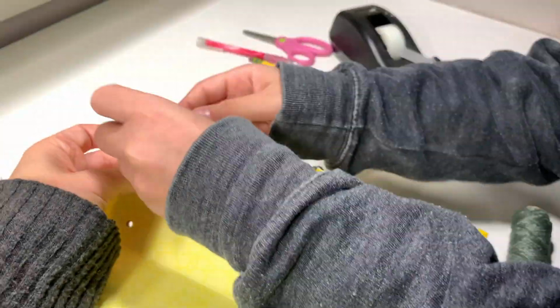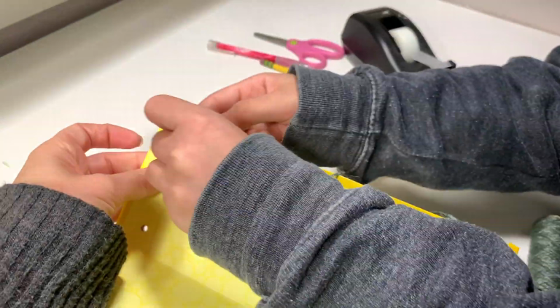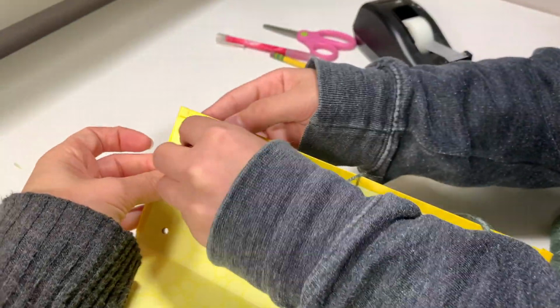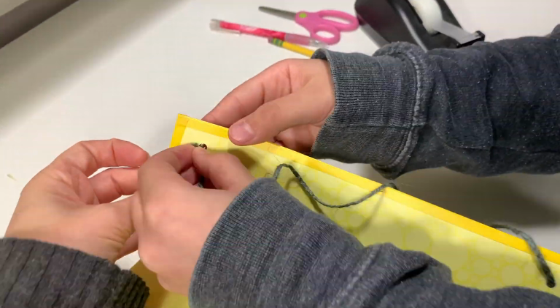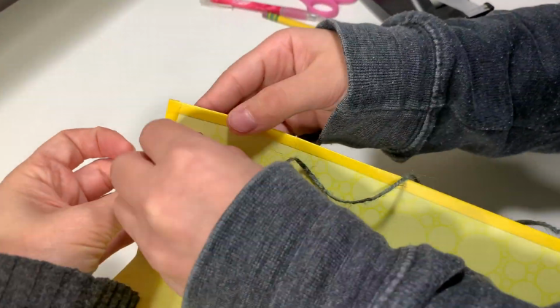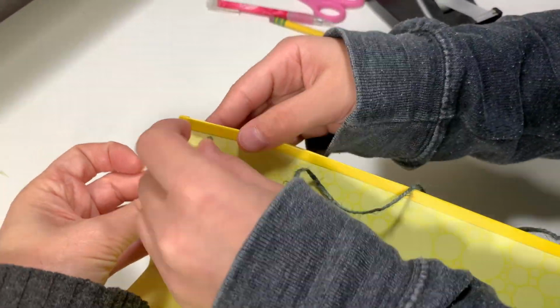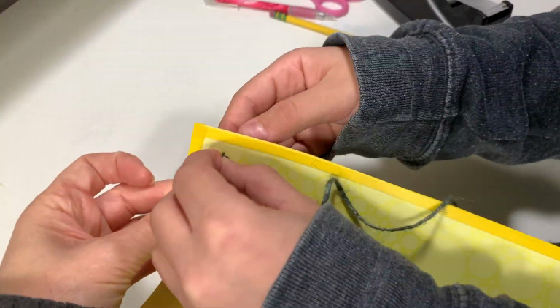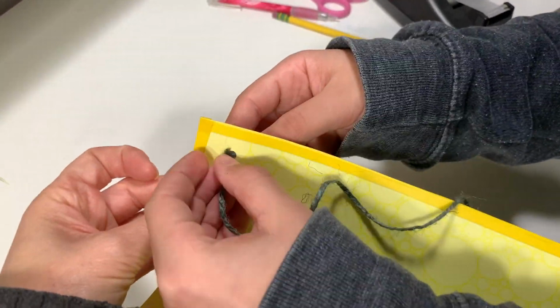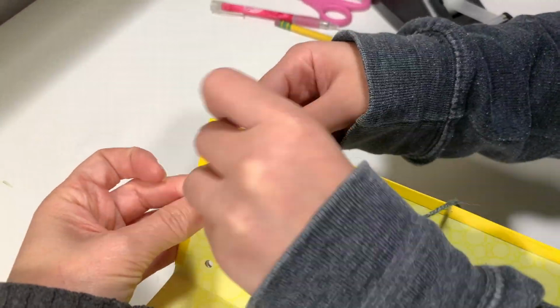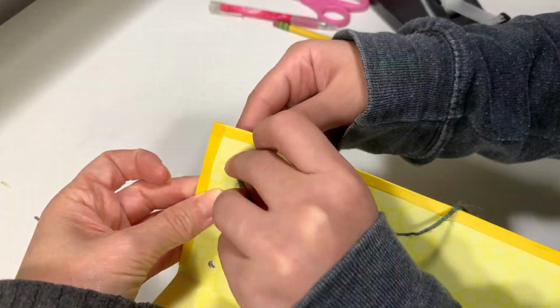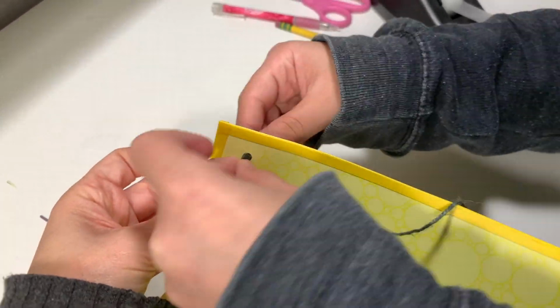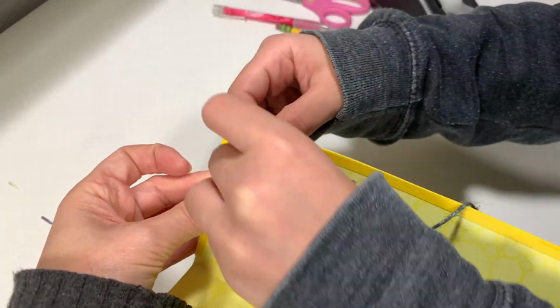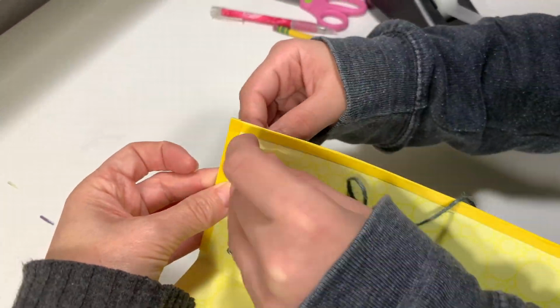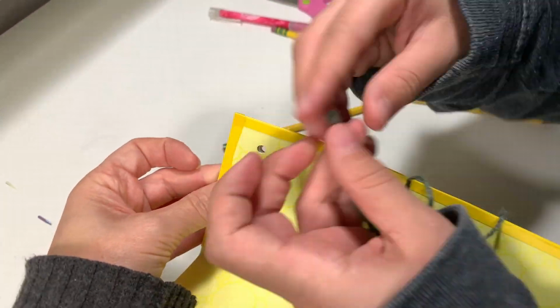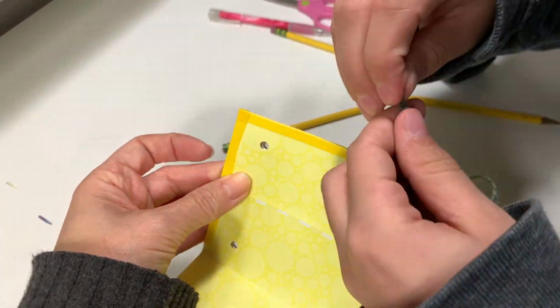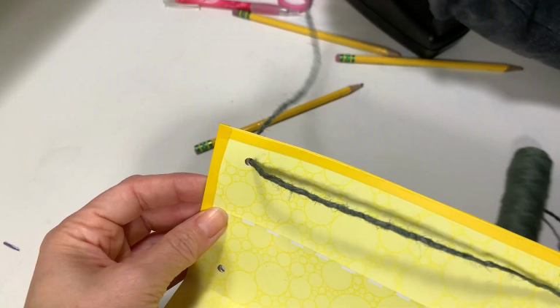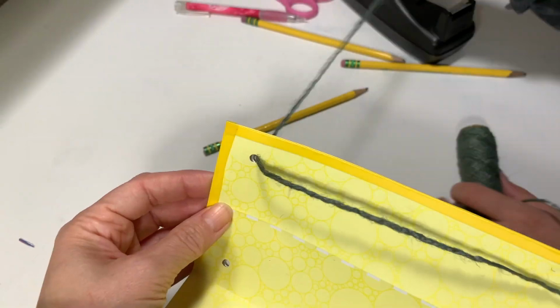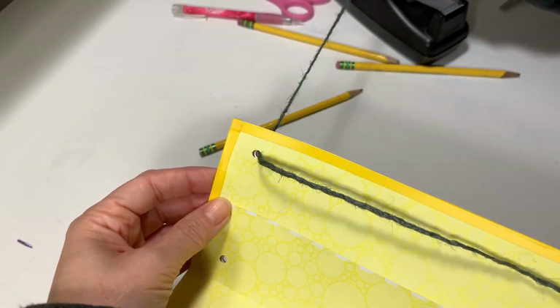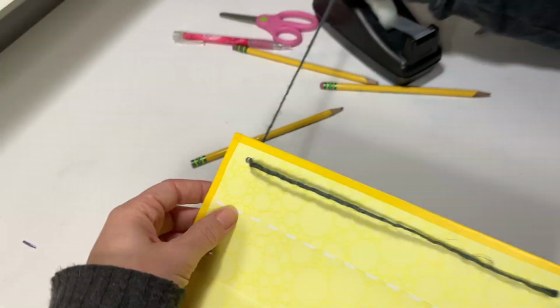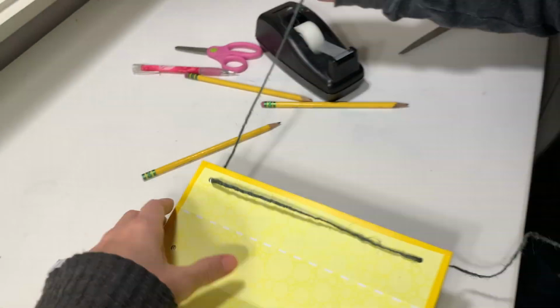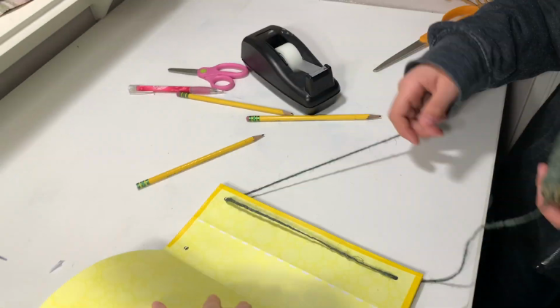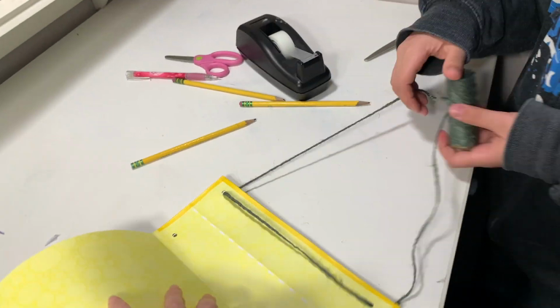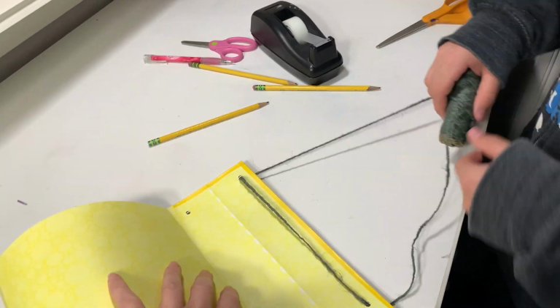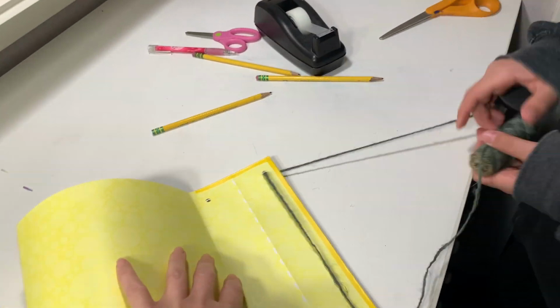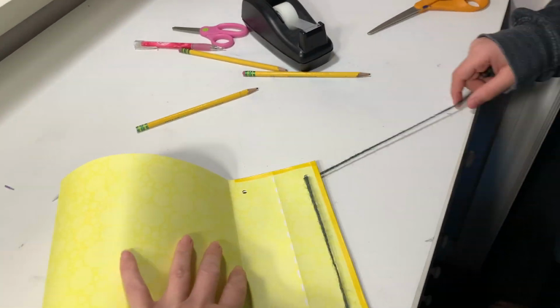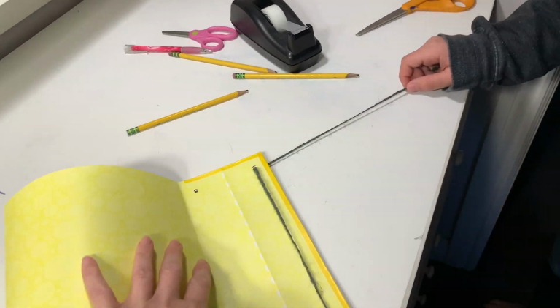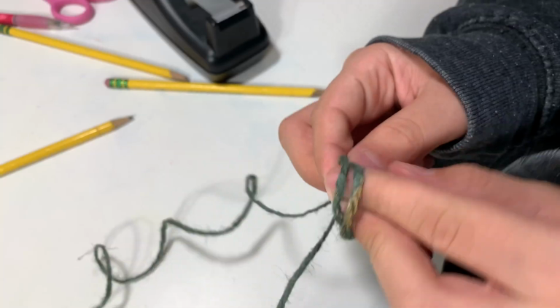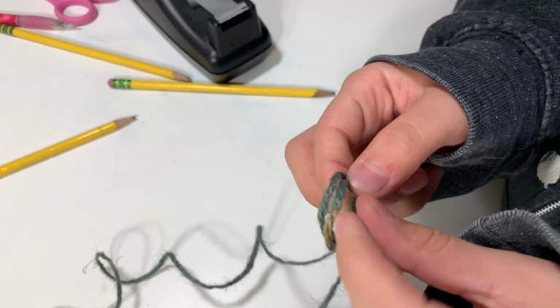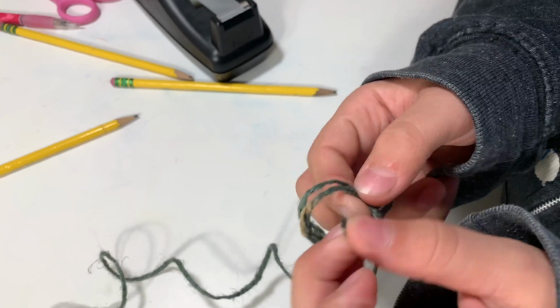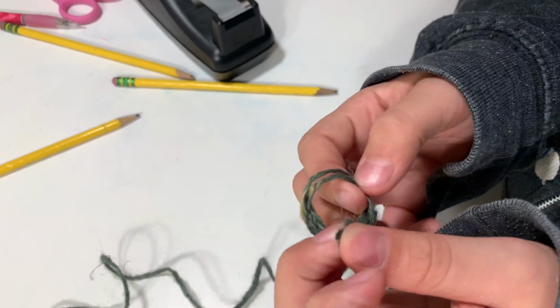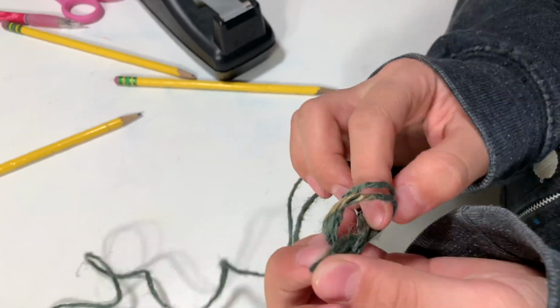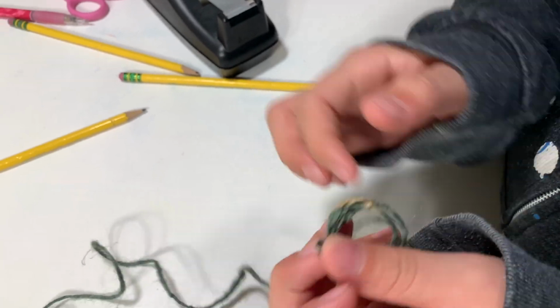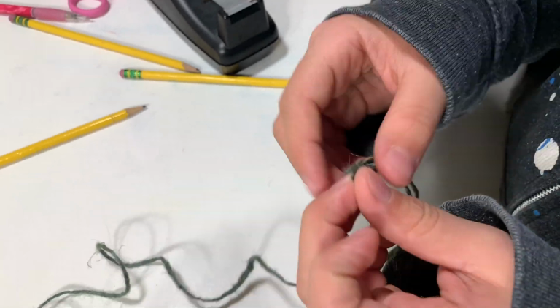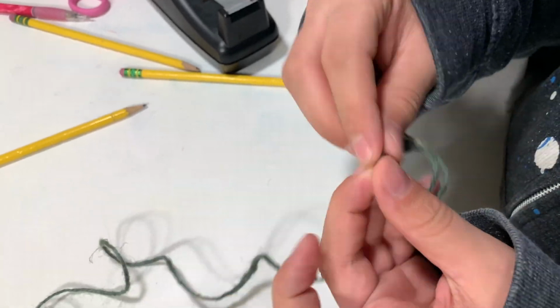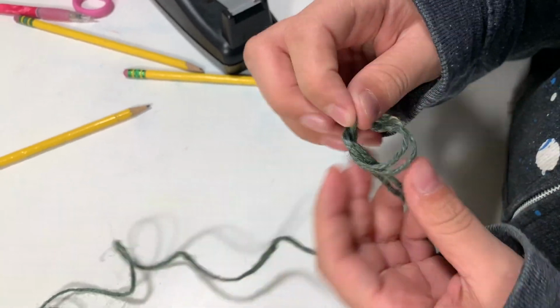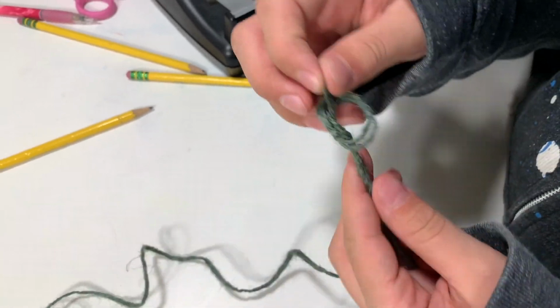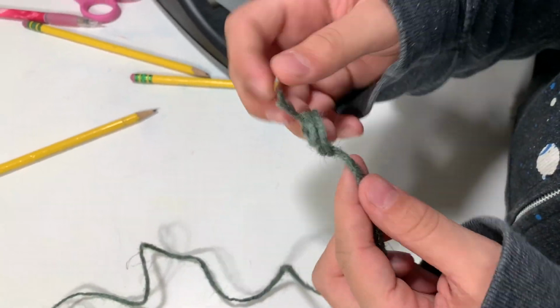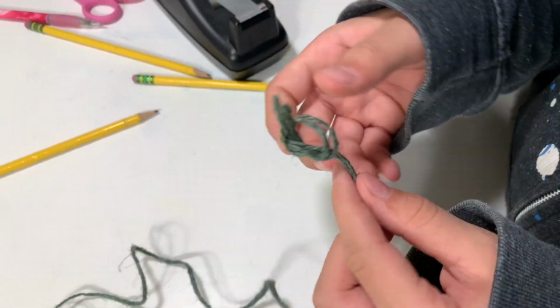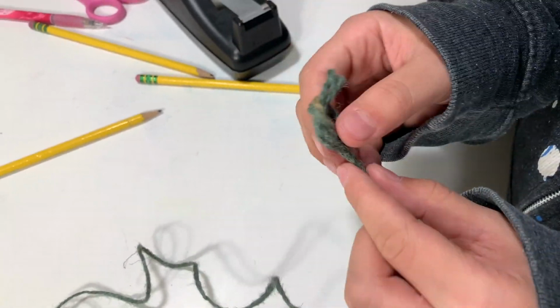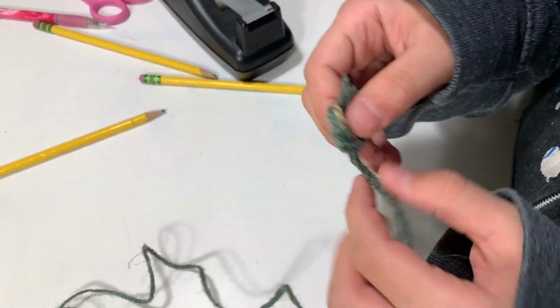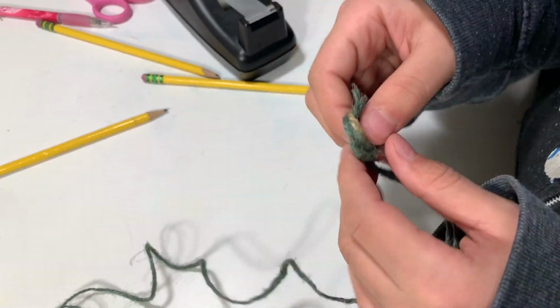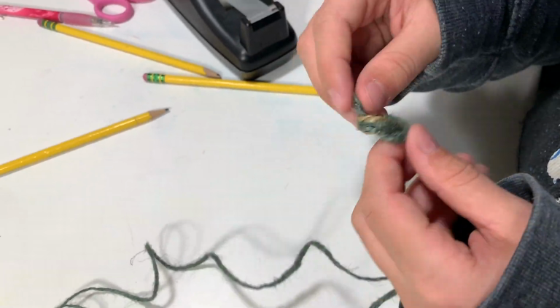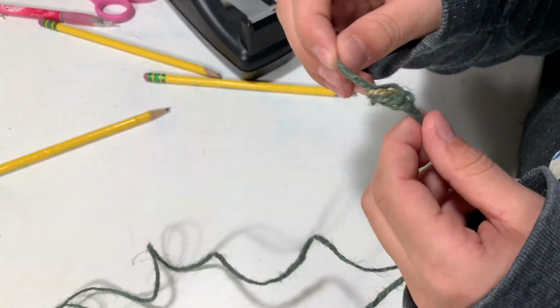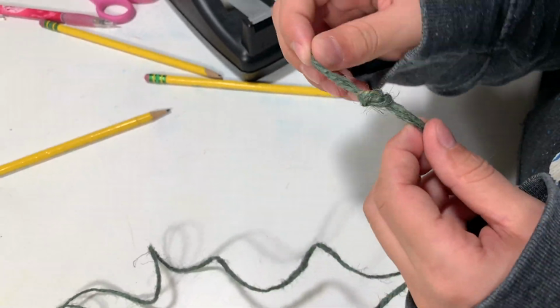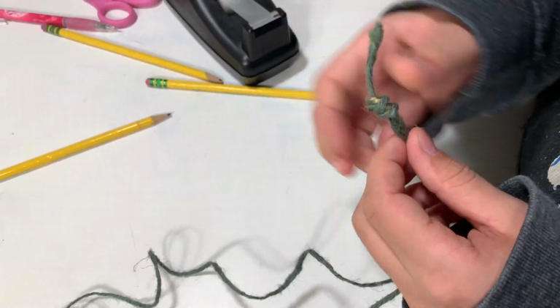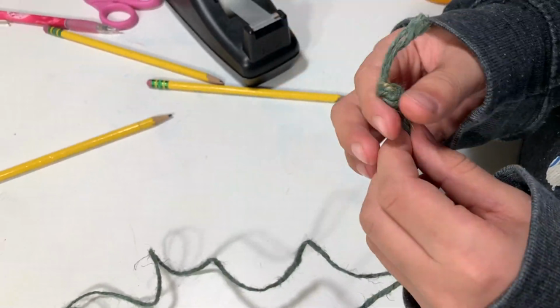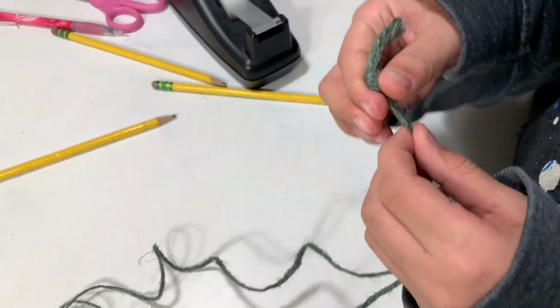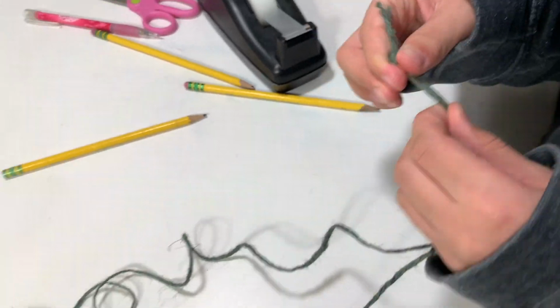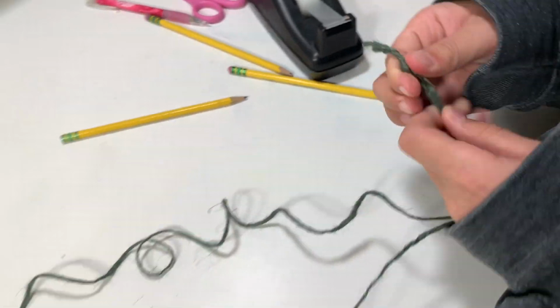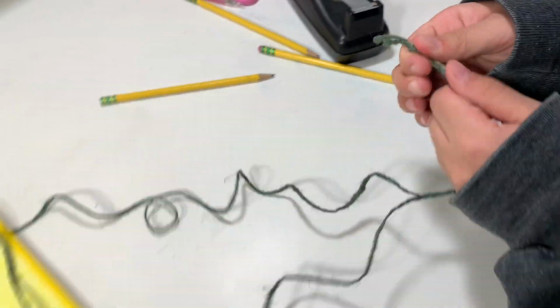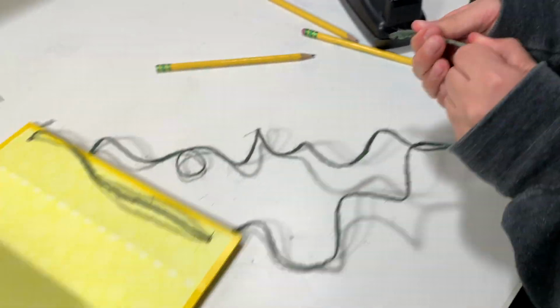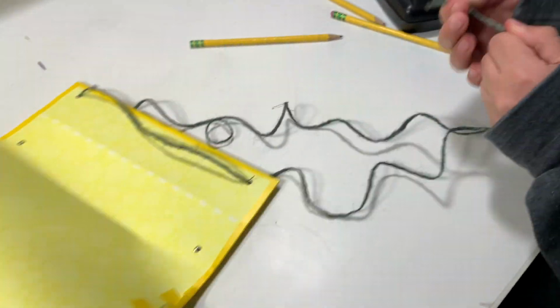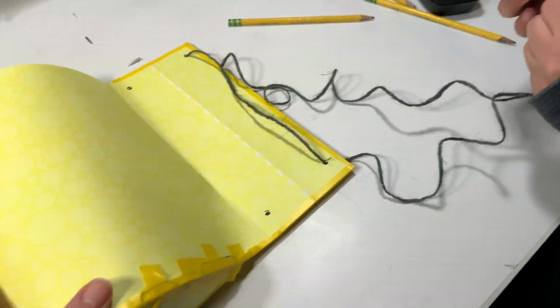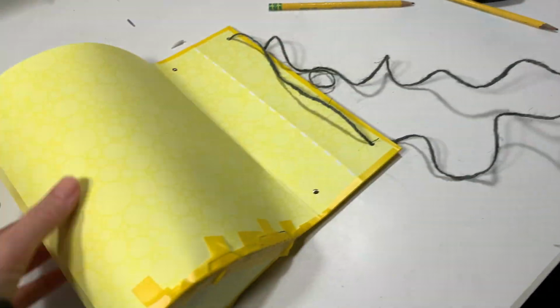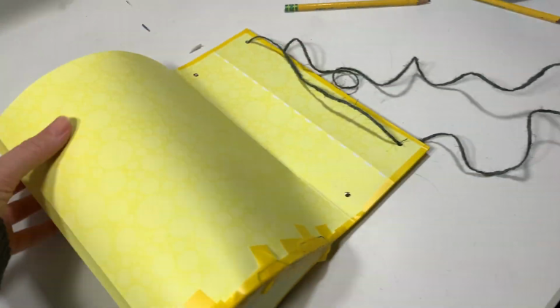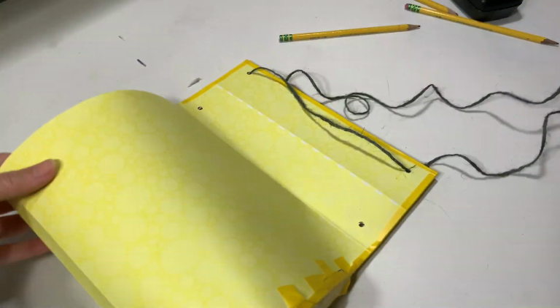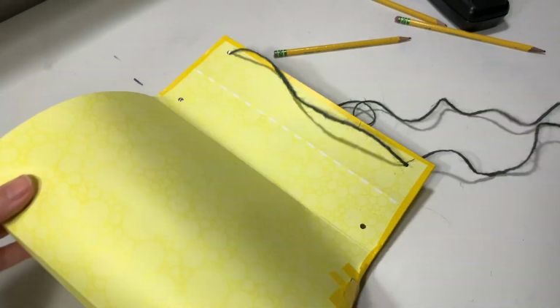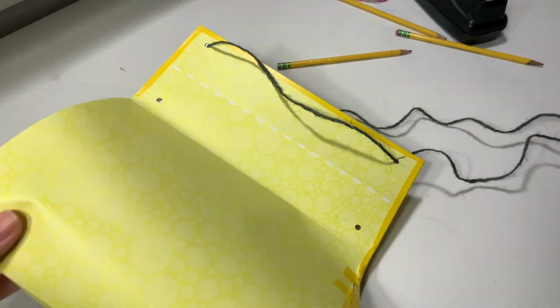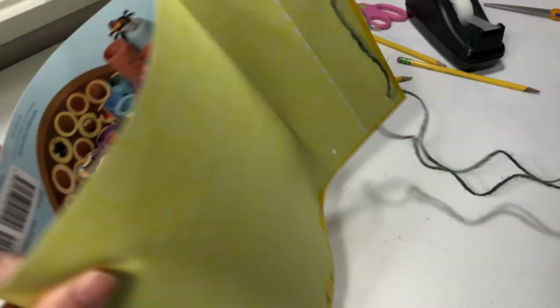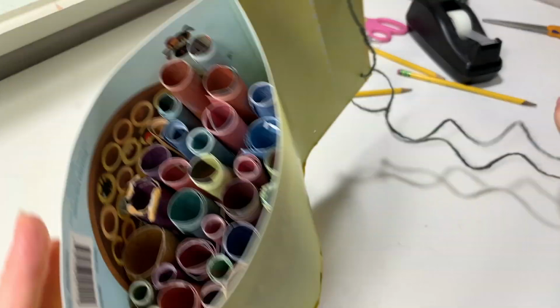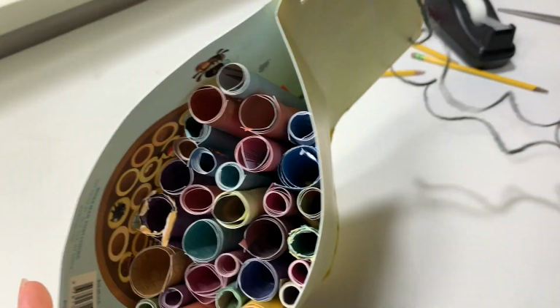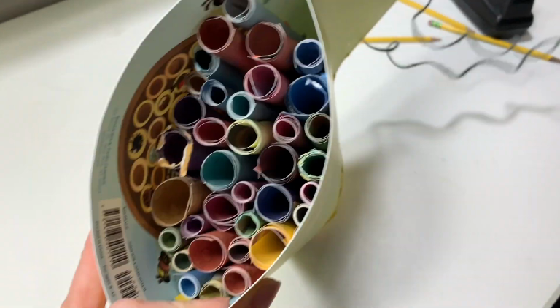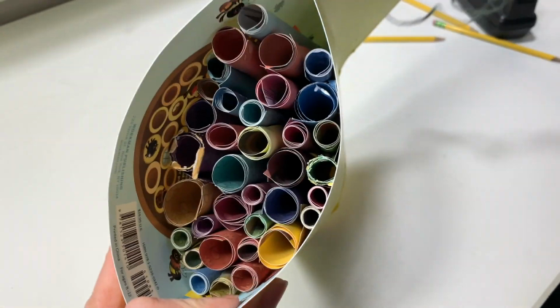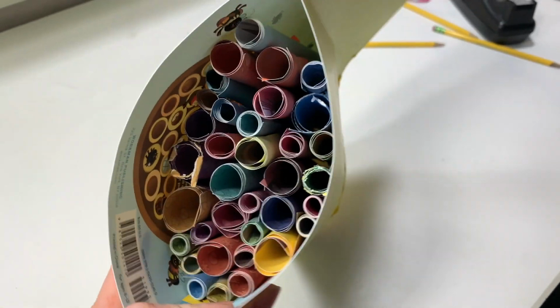The last thing you want to do is add a string so that you can hang it outside. My son is using a little bit of twine to hang this up, and once it's knotted we are ready to head outside and hang this up.